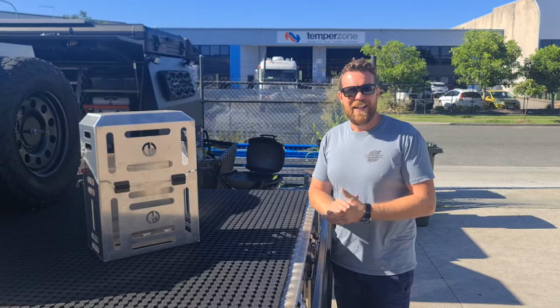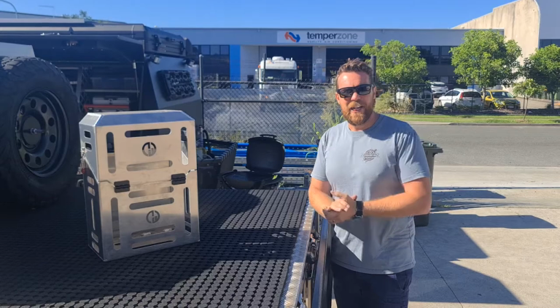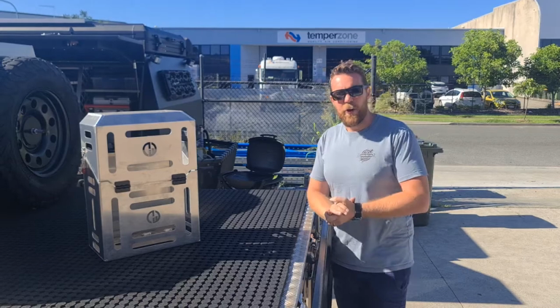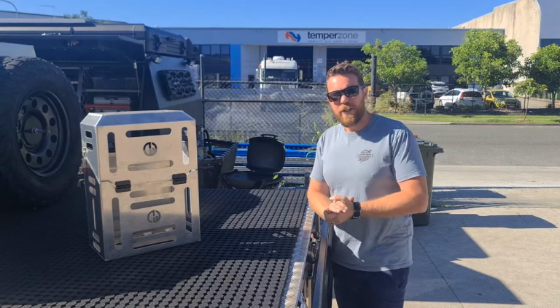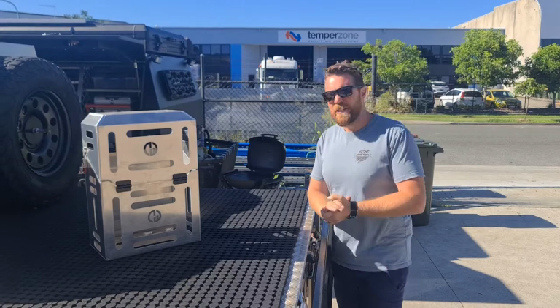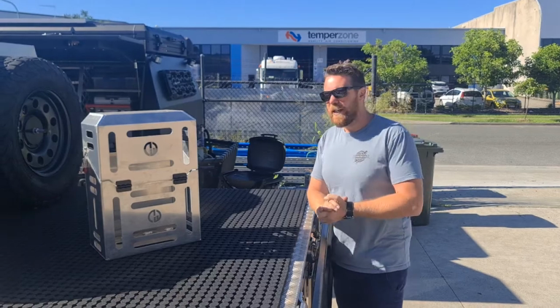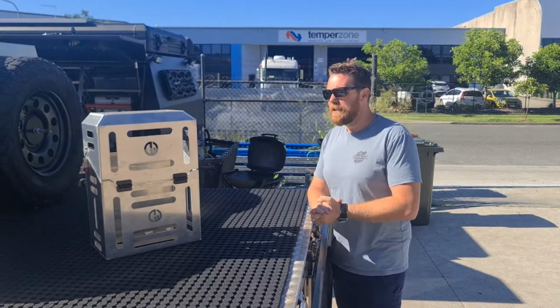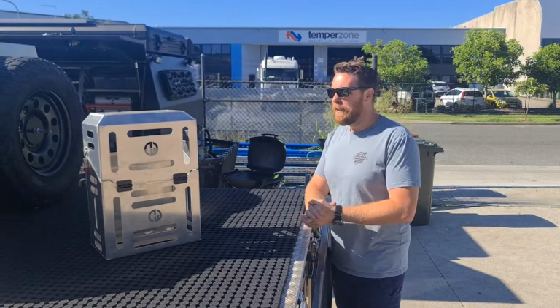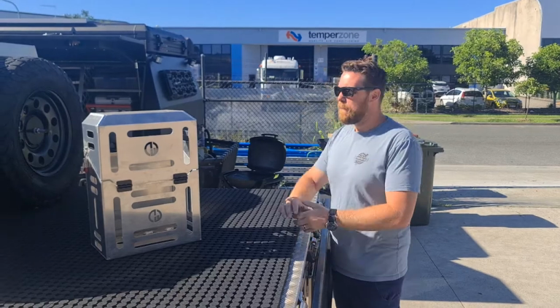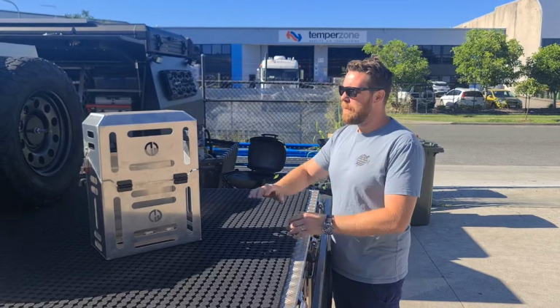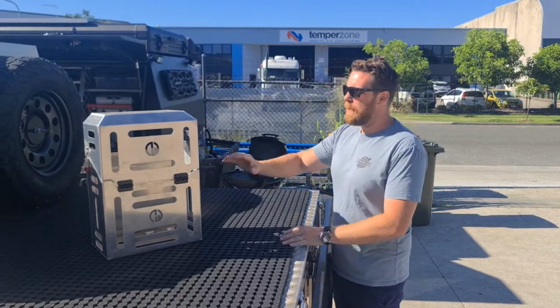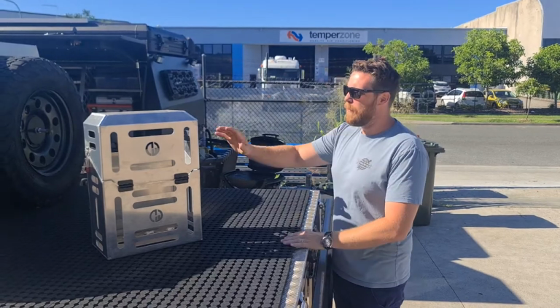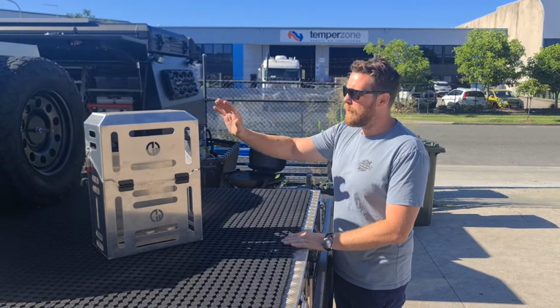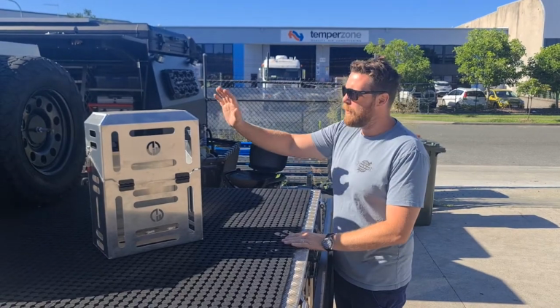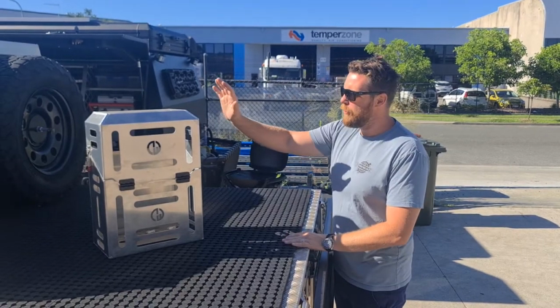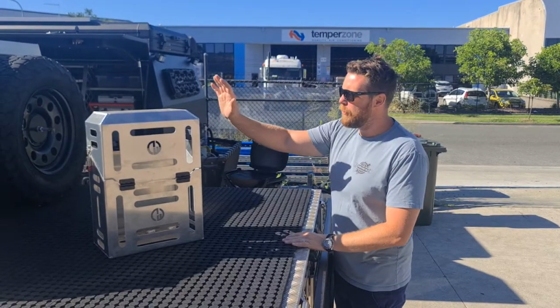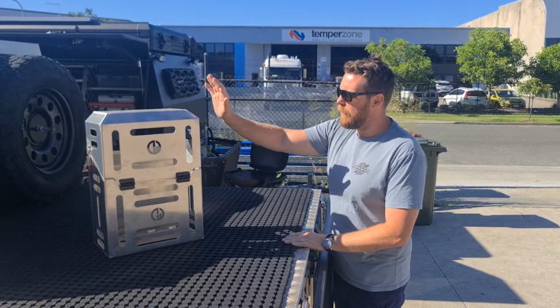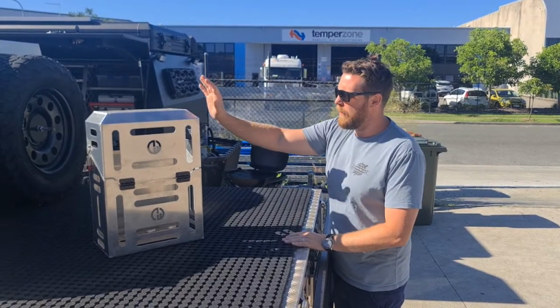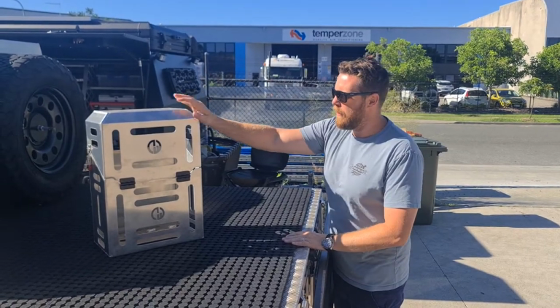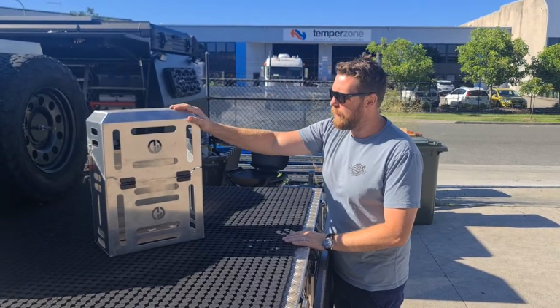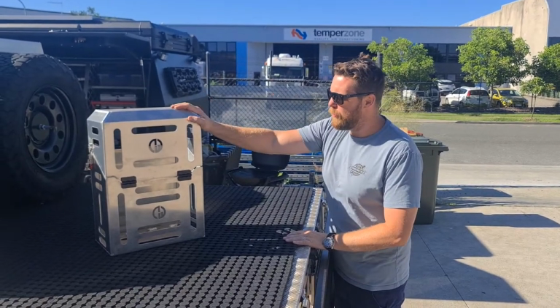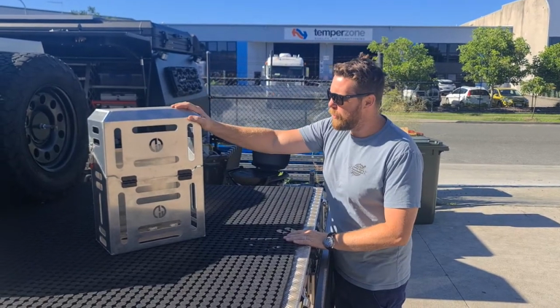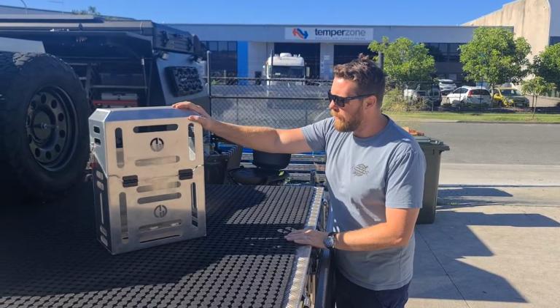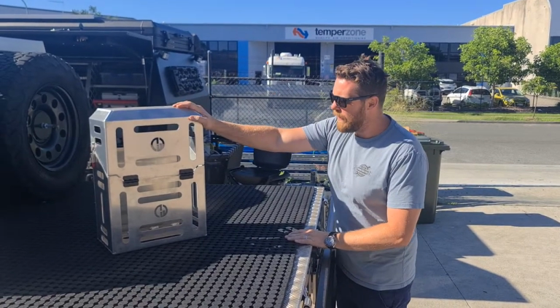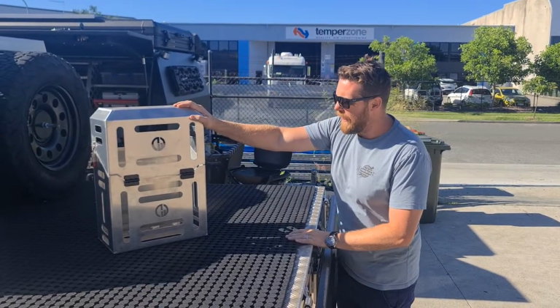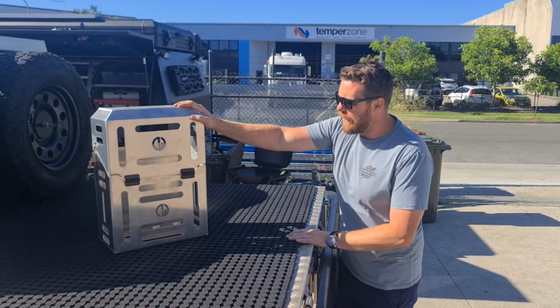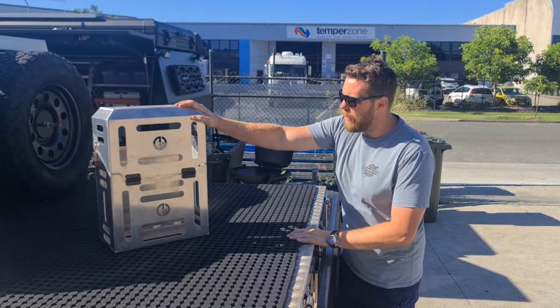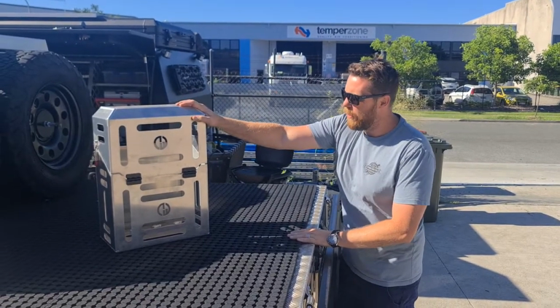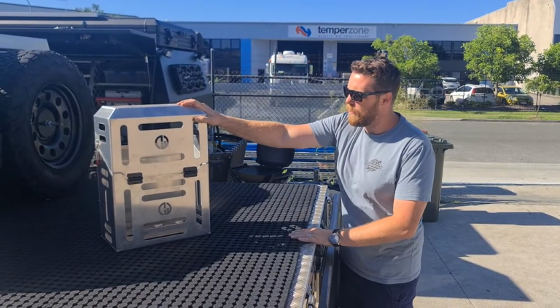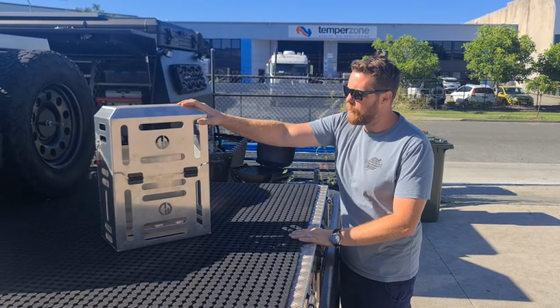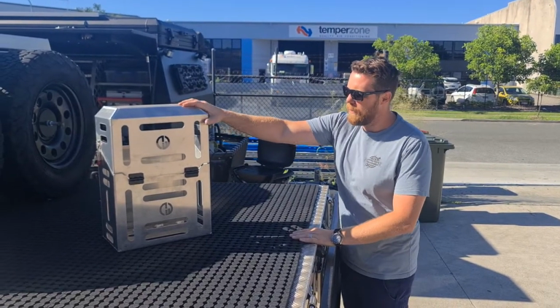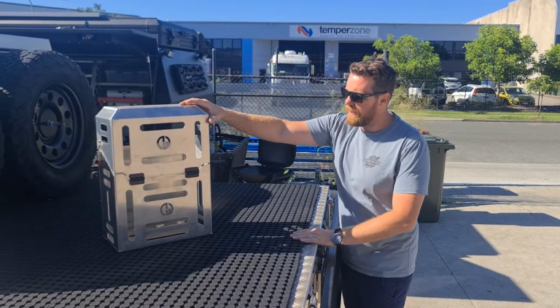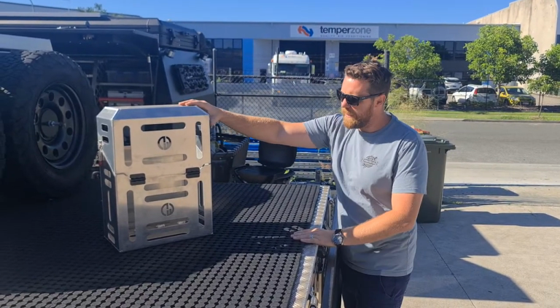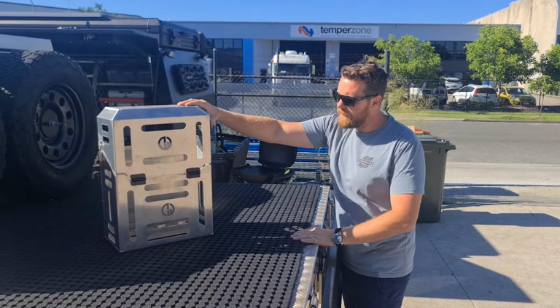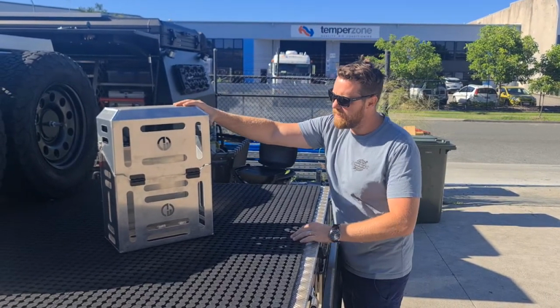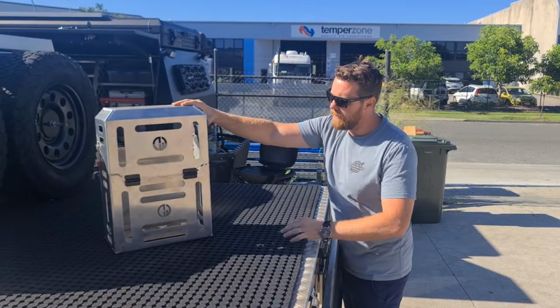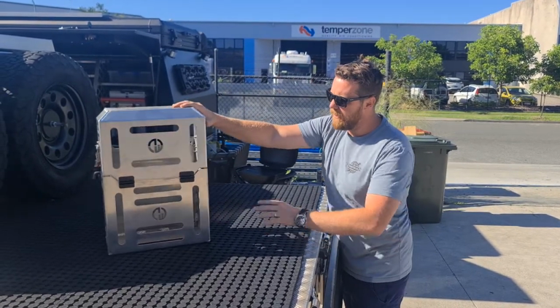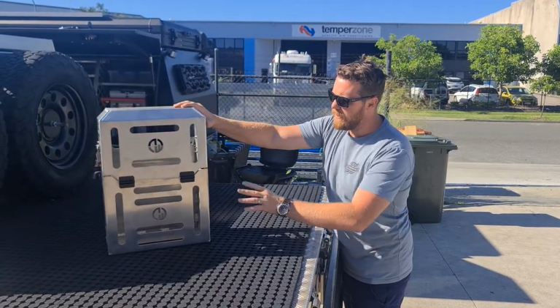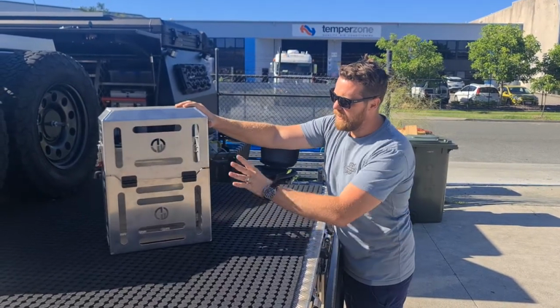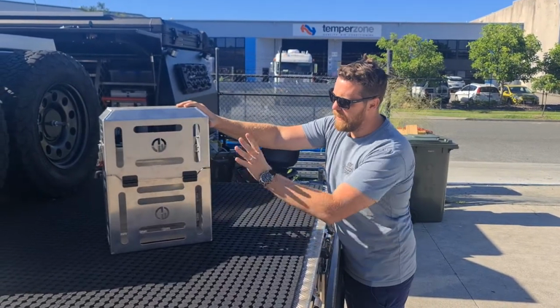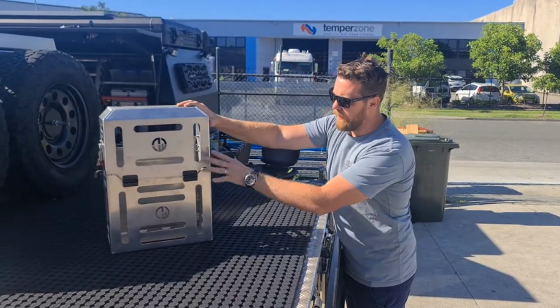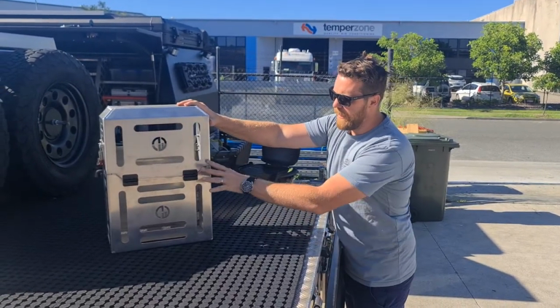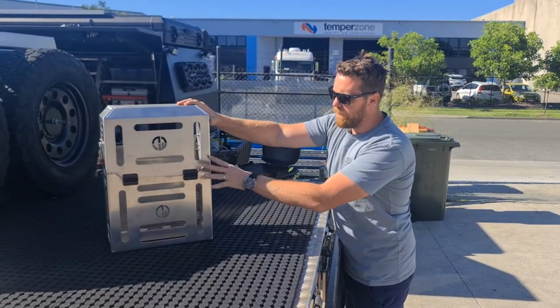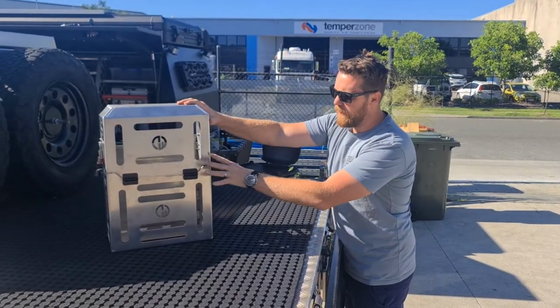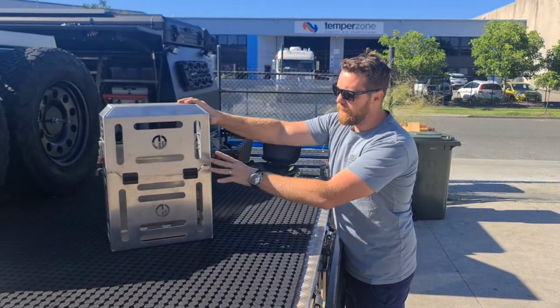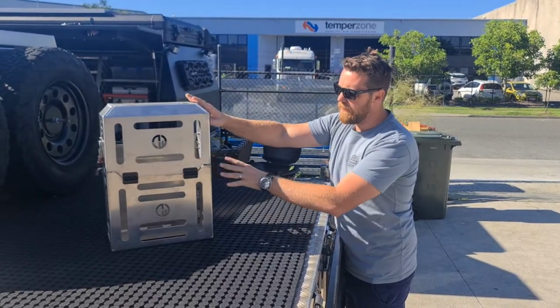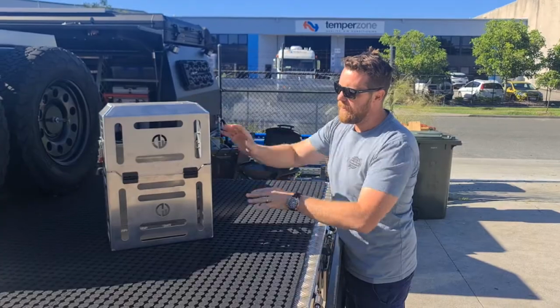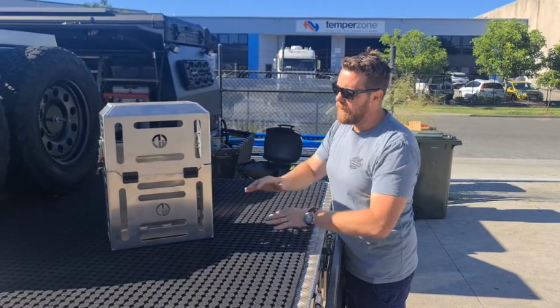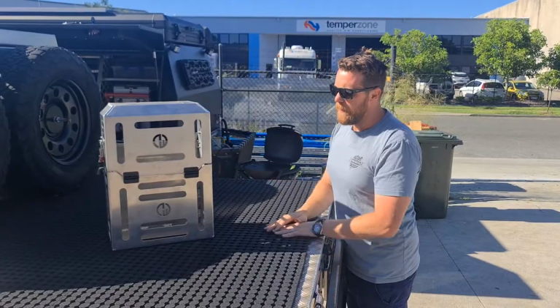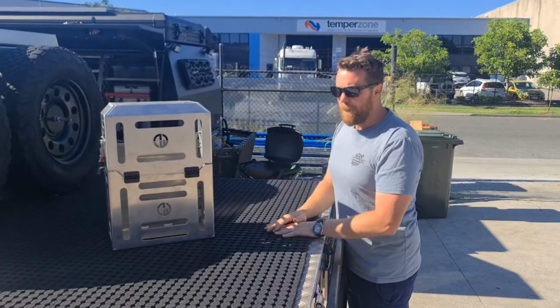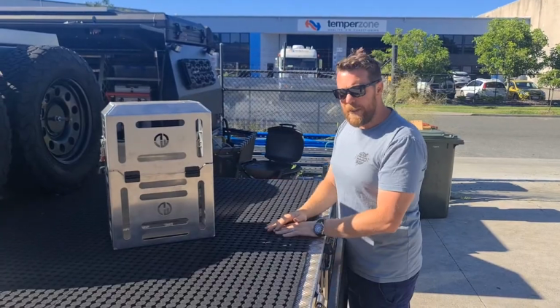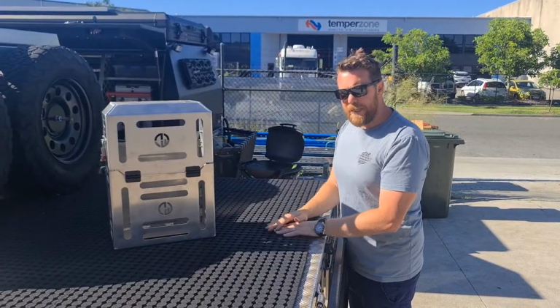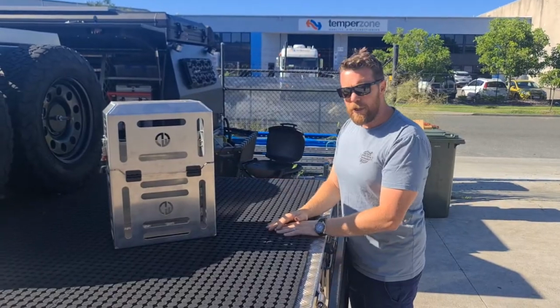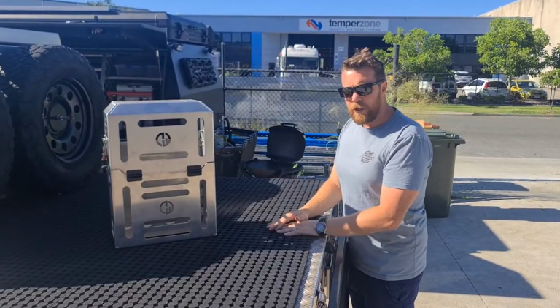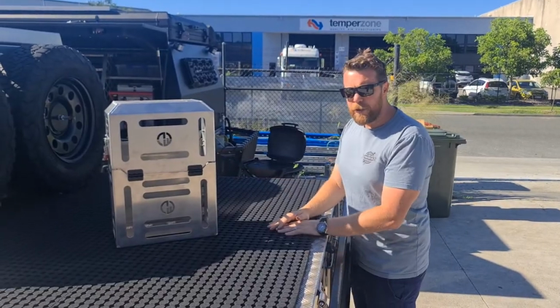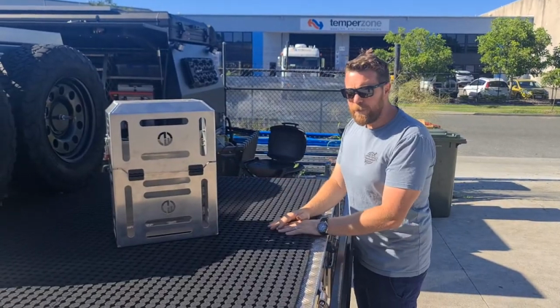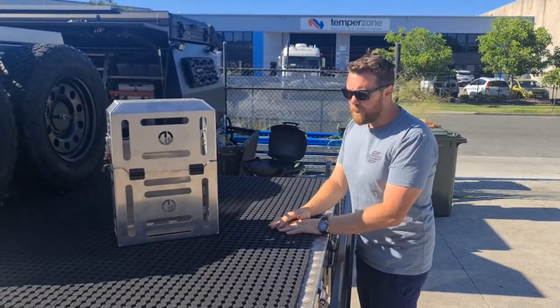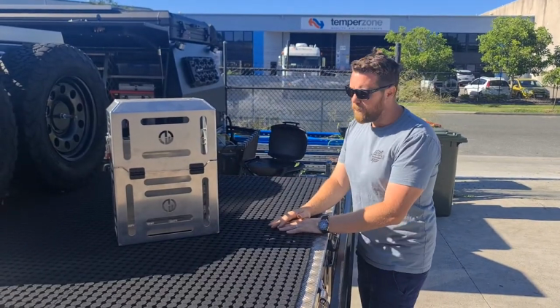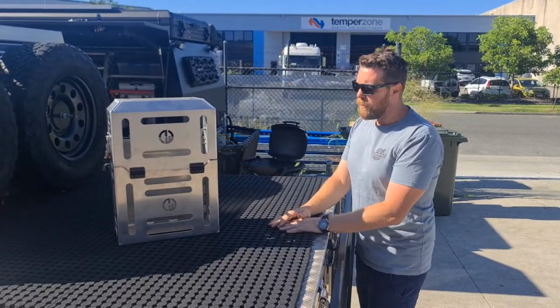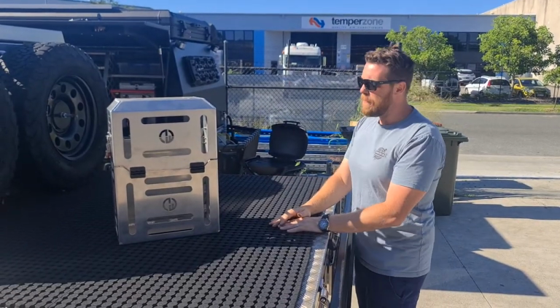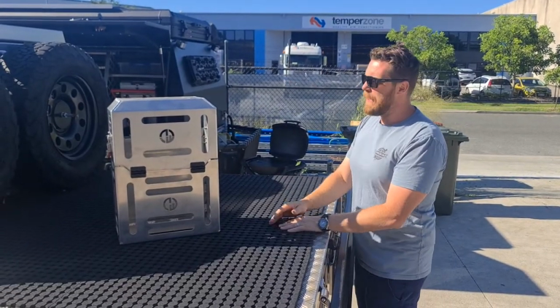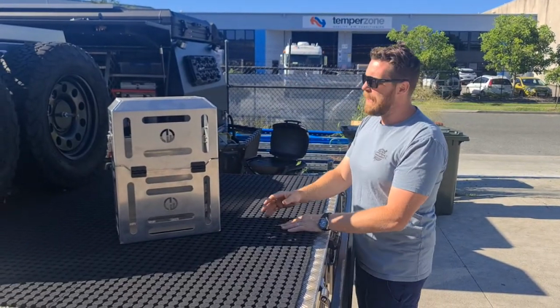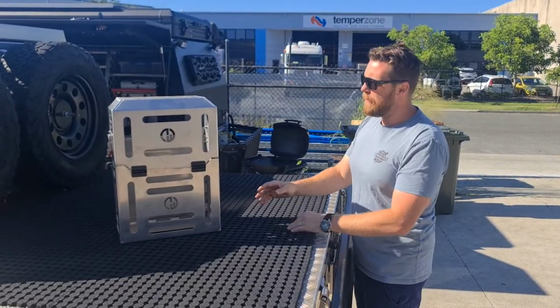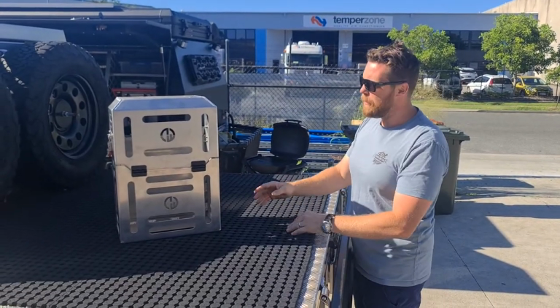Hey guys, Dallas here from Dun & Watson, just showing you a new Jerrycan Holder with Lids. So here we have one, made locally from 3mm aluminium.